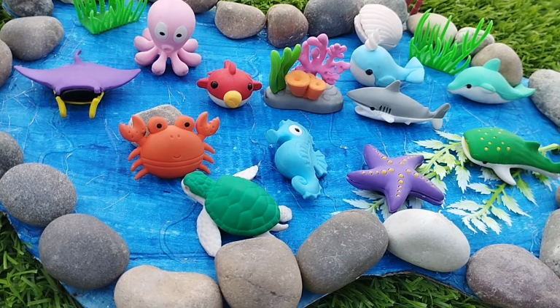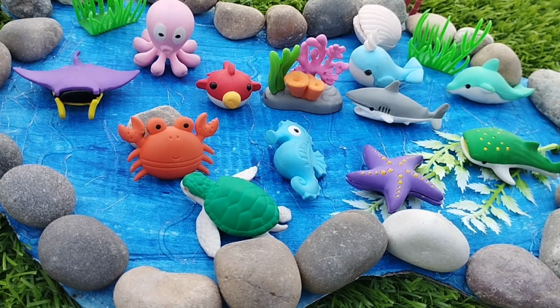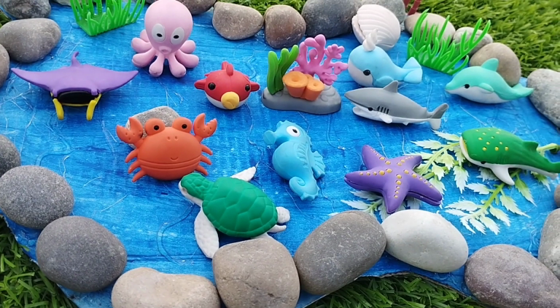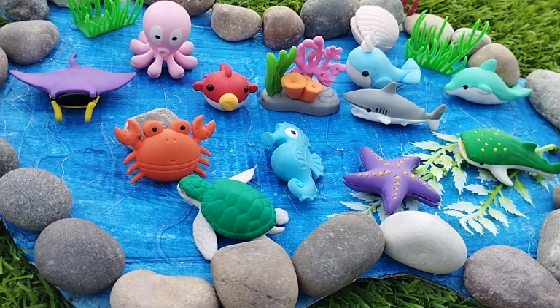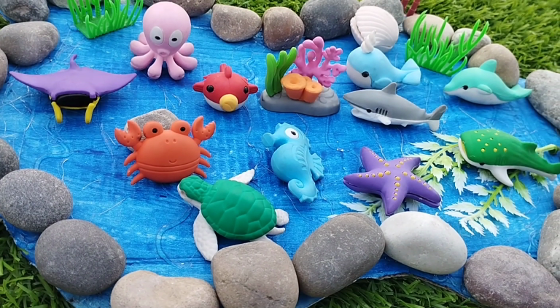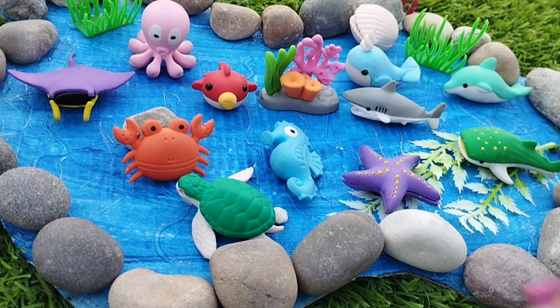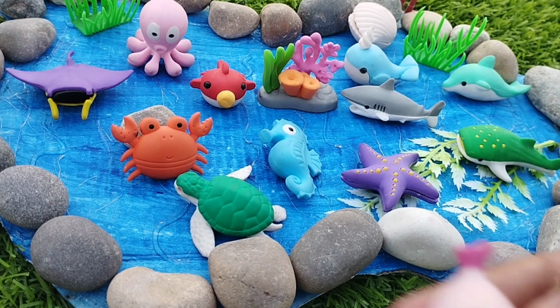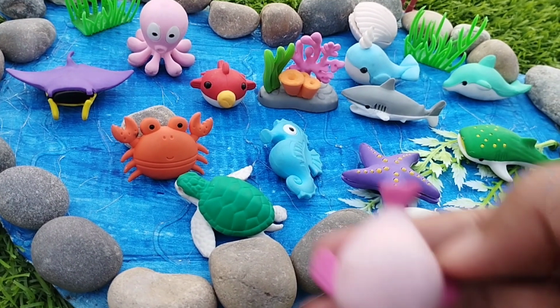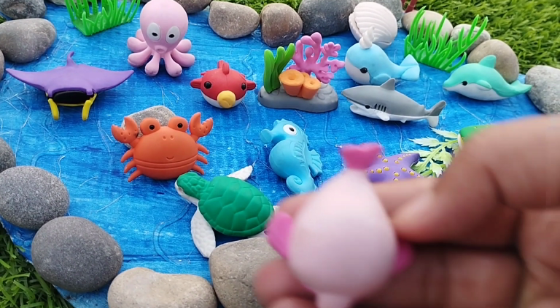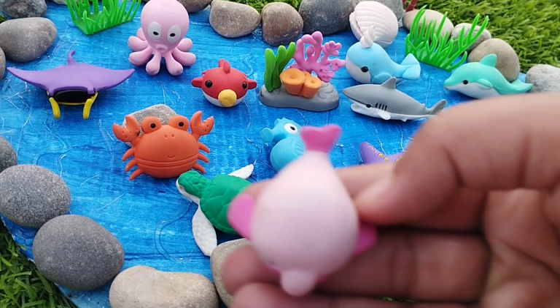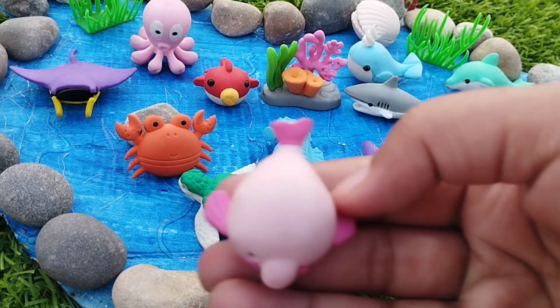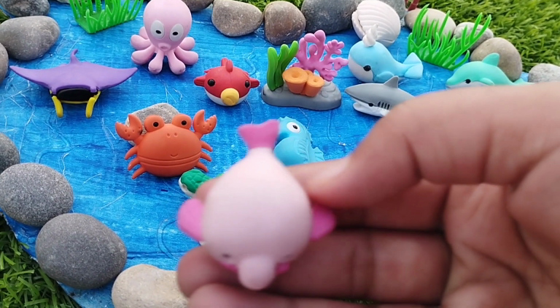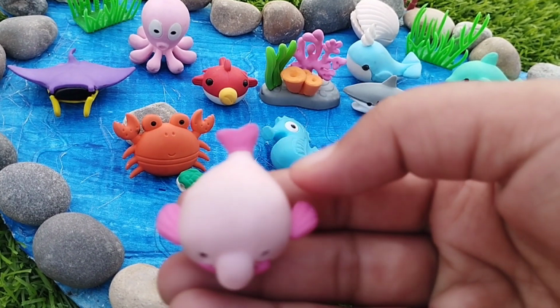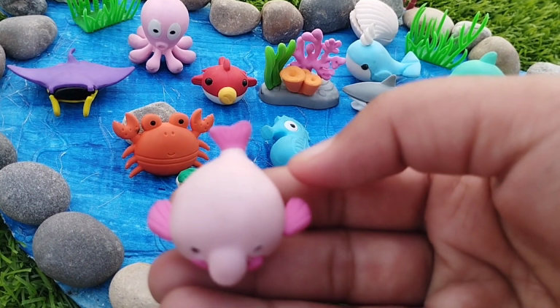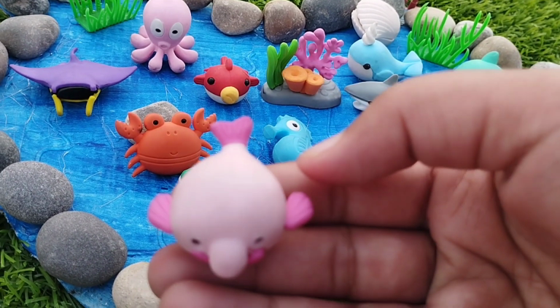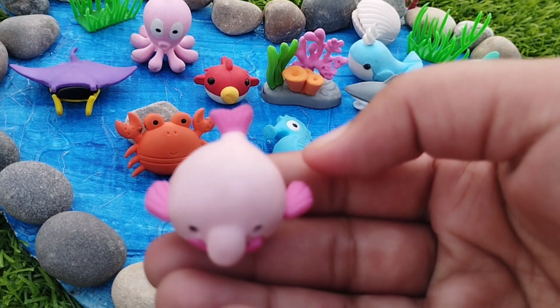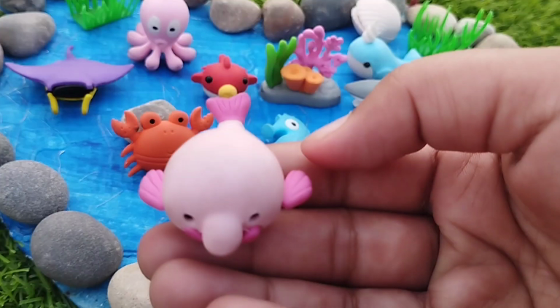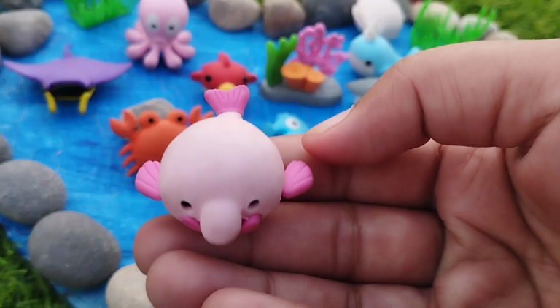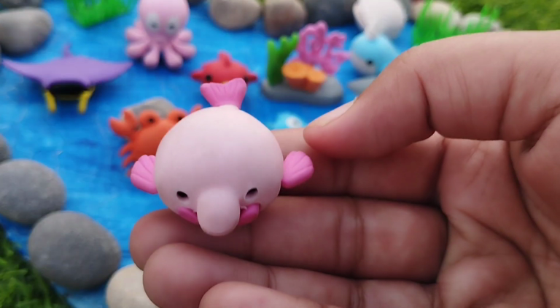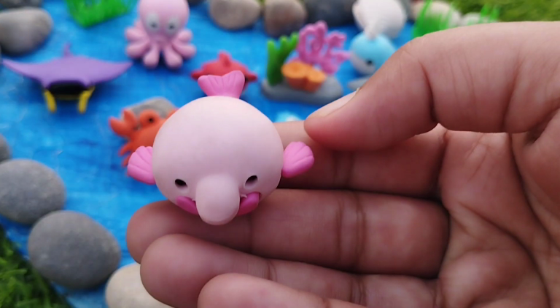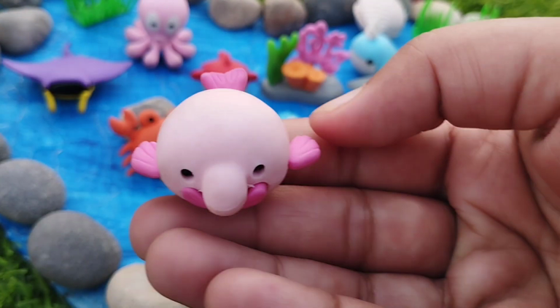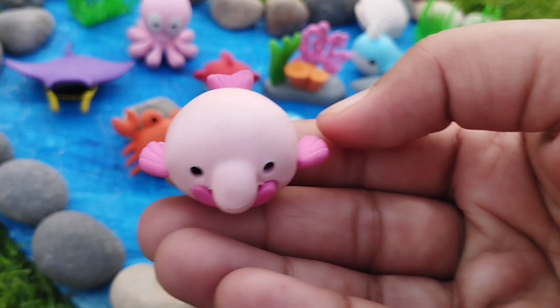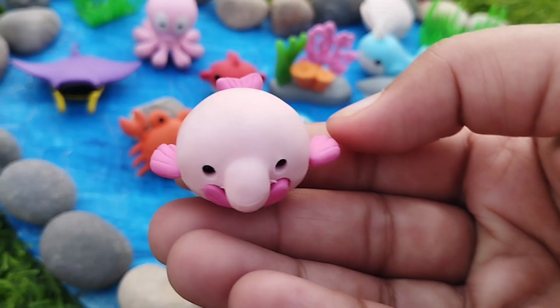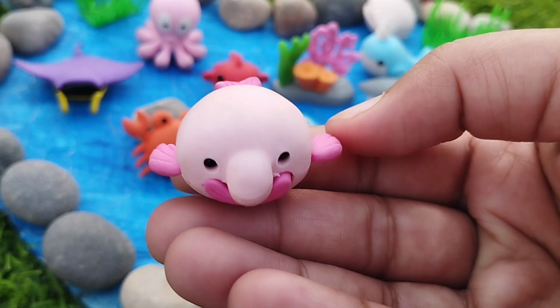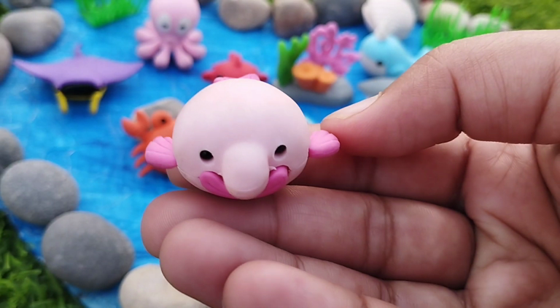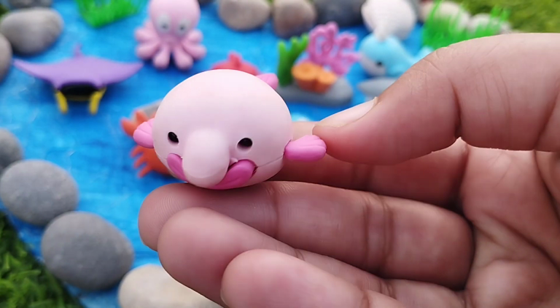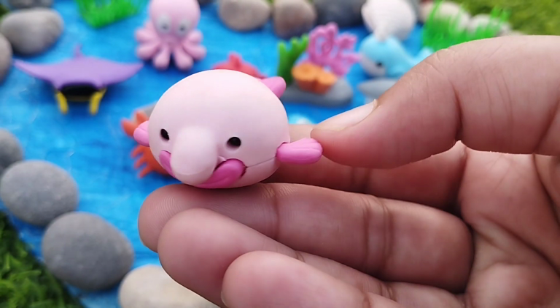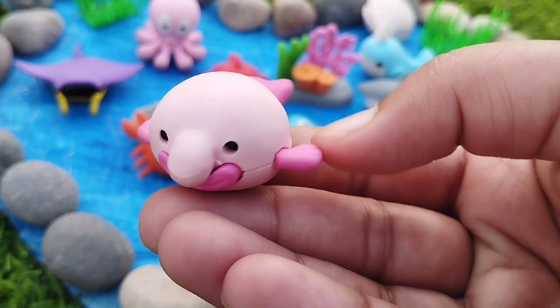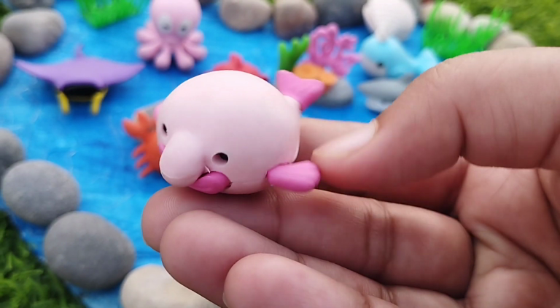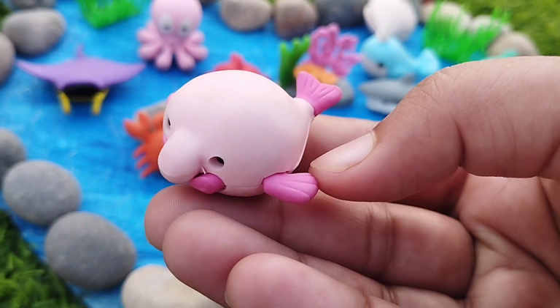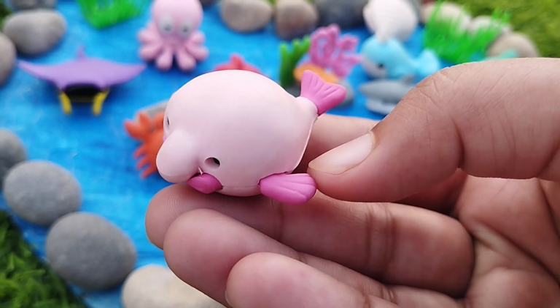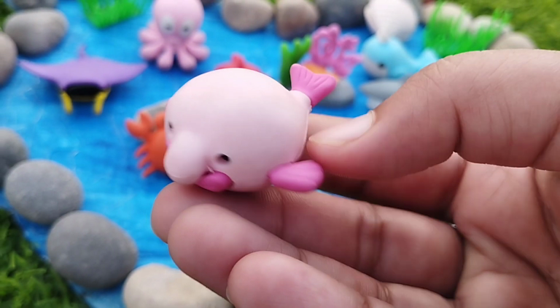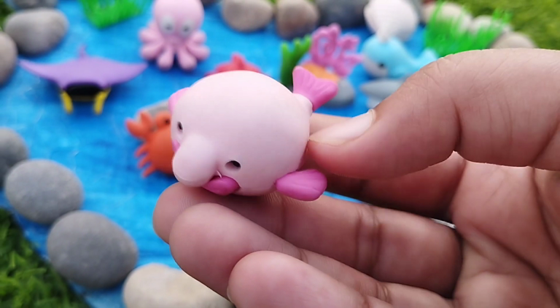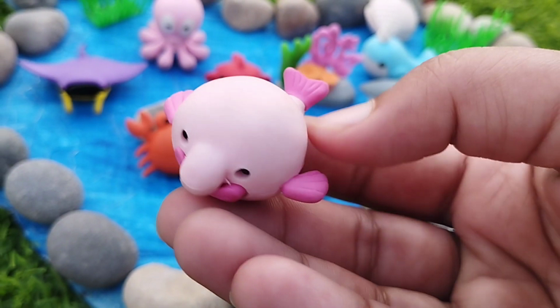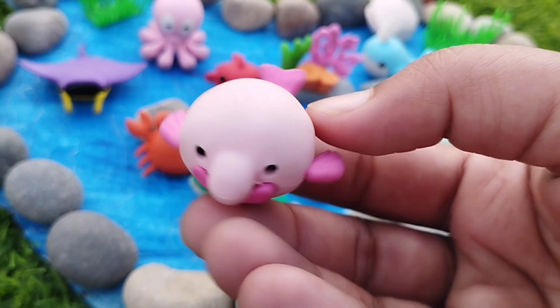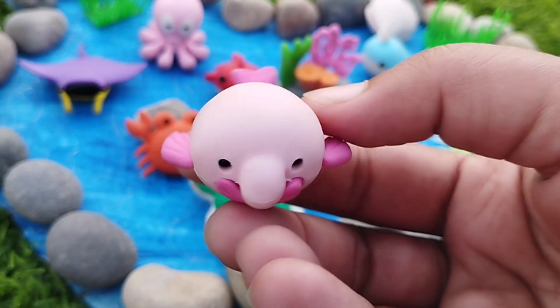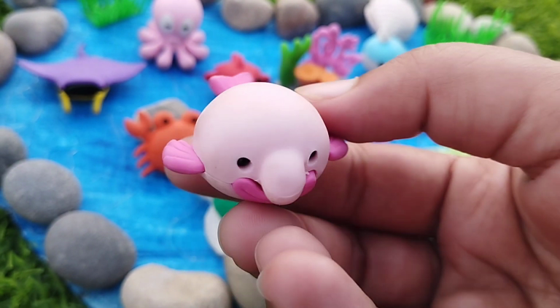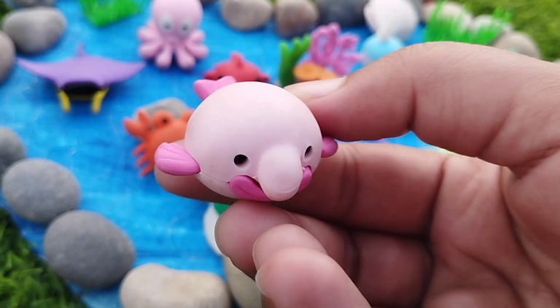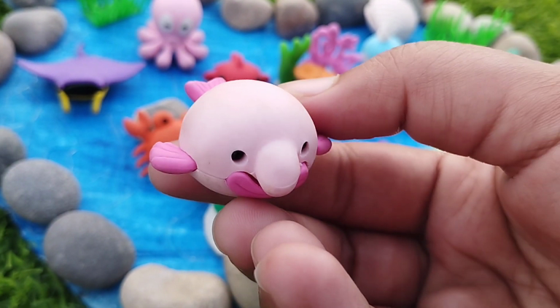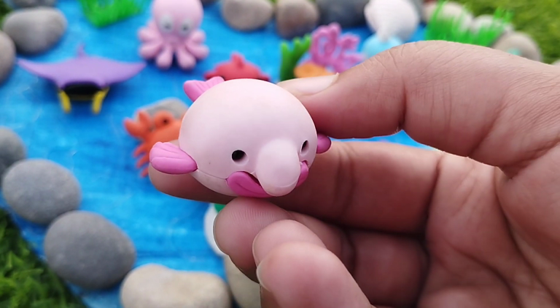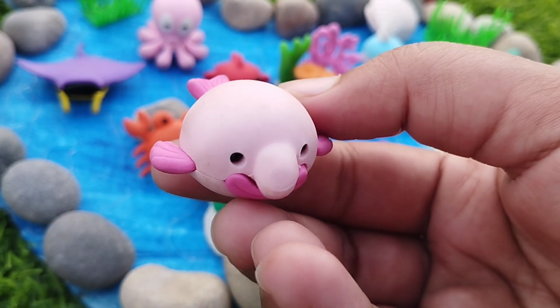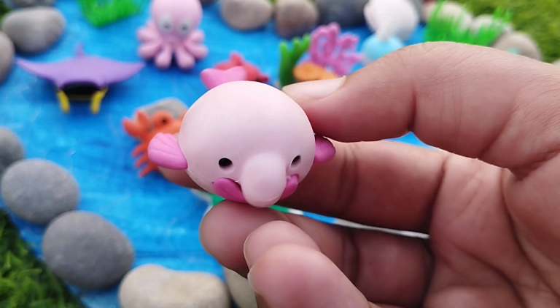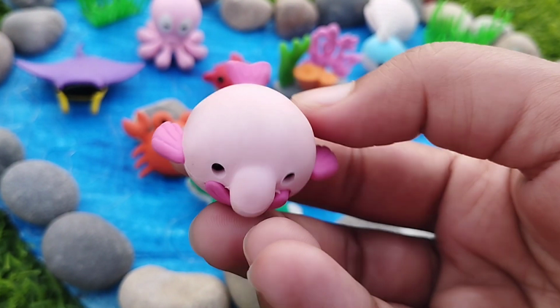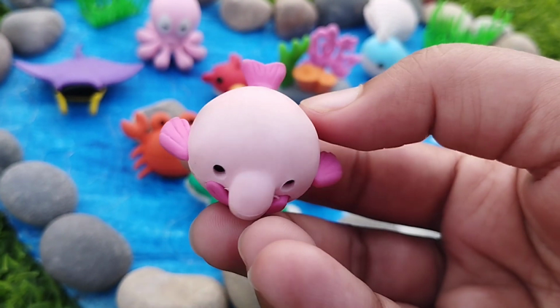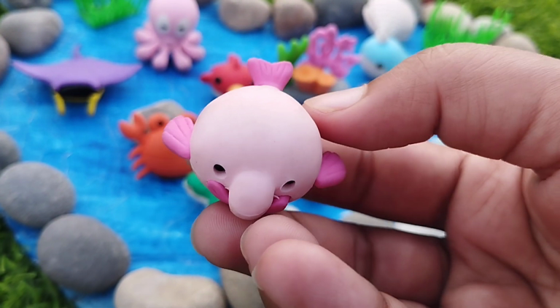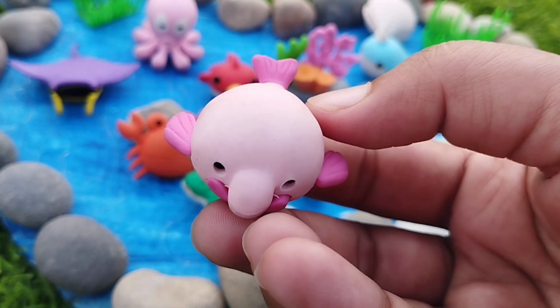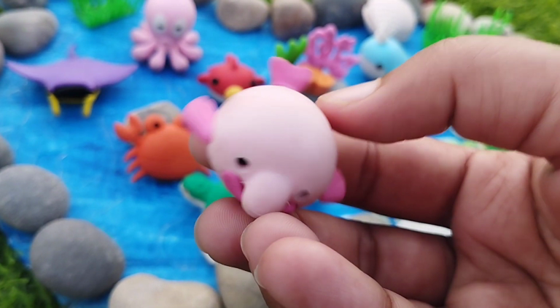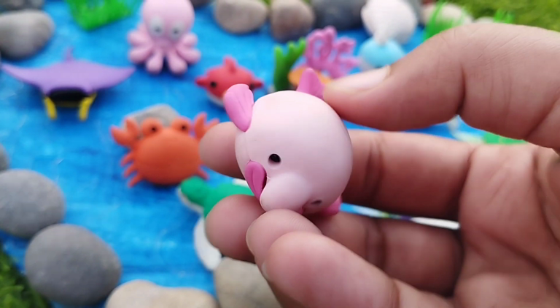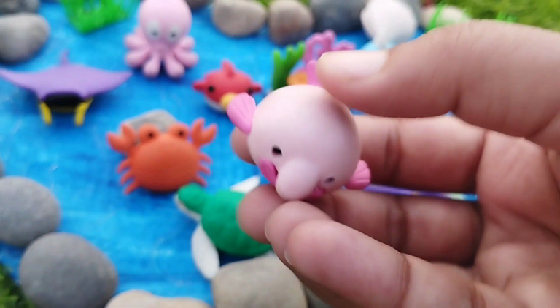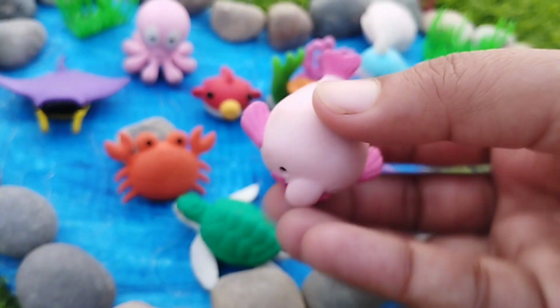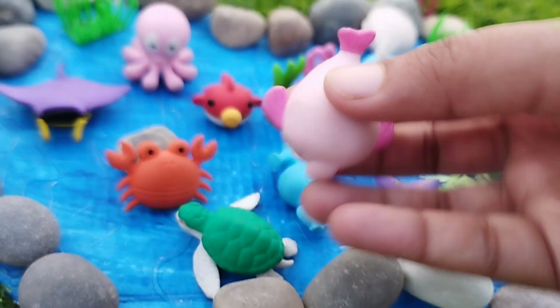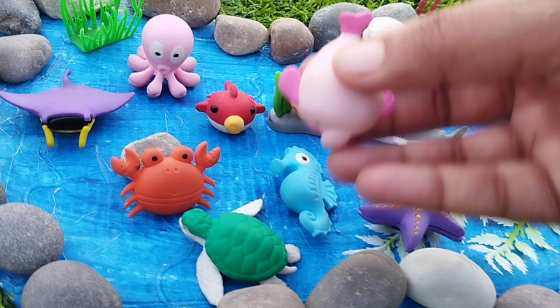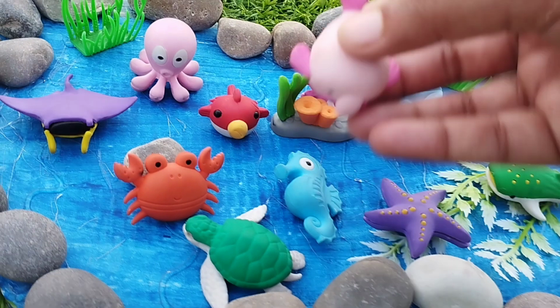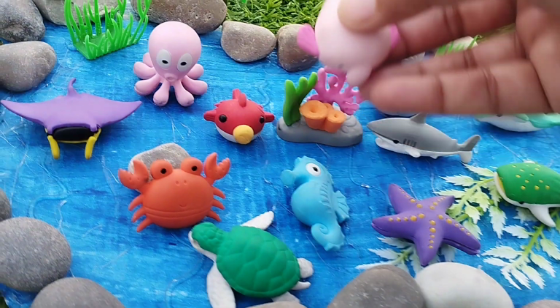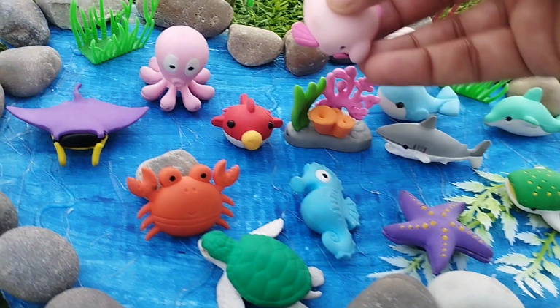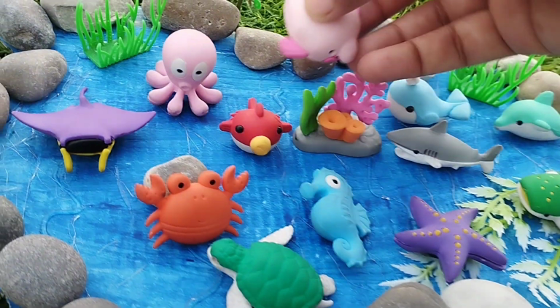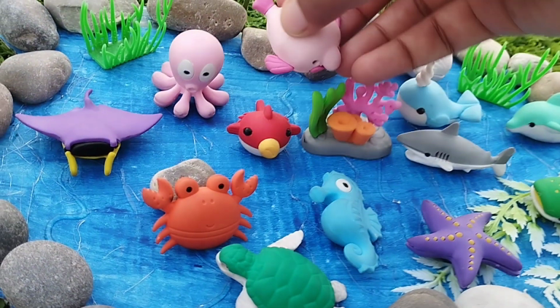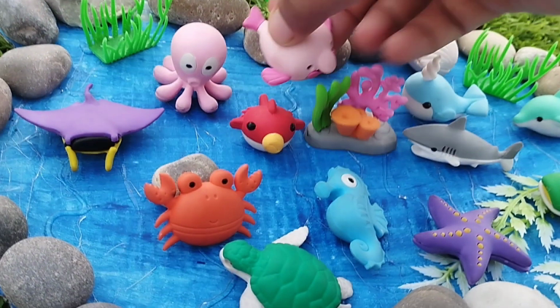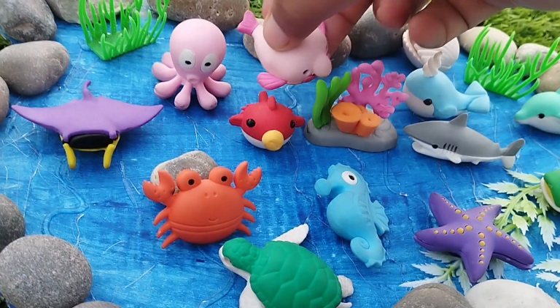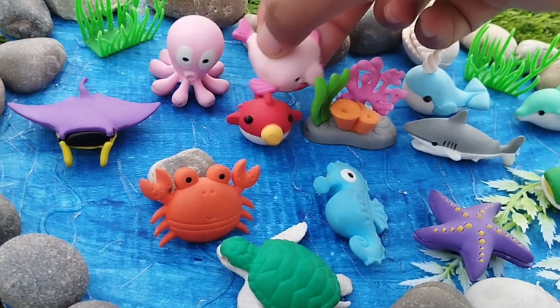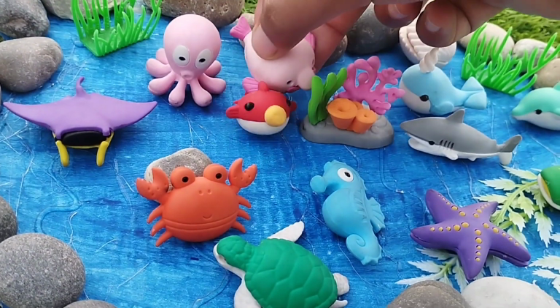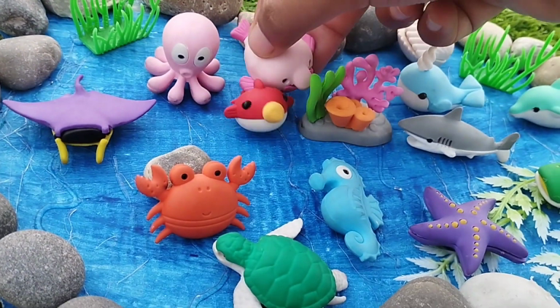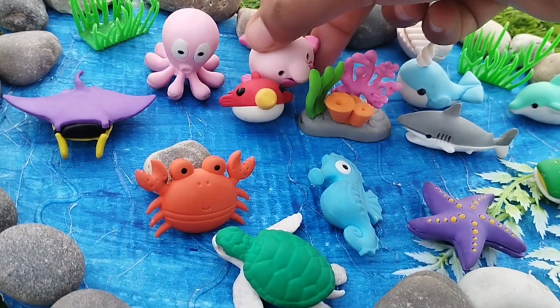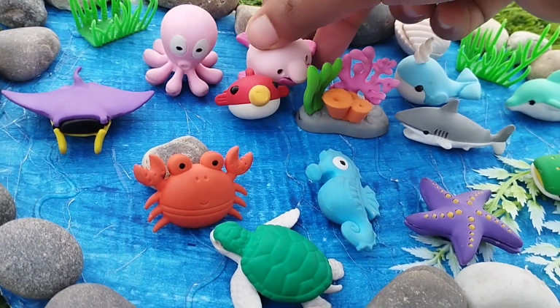The next sea animal is peluca whale. This is peluca whale.